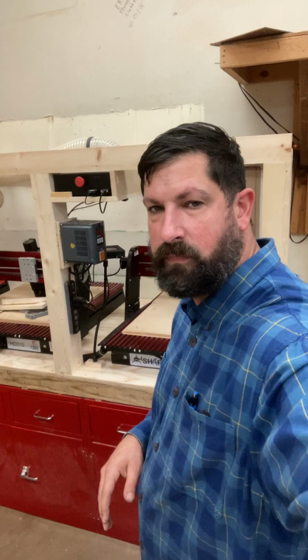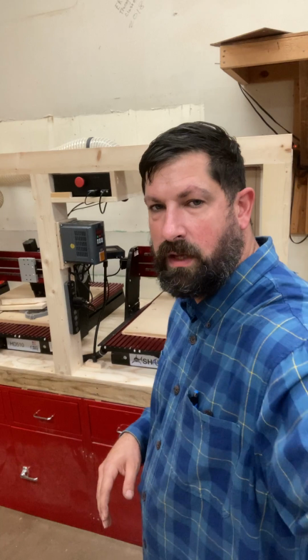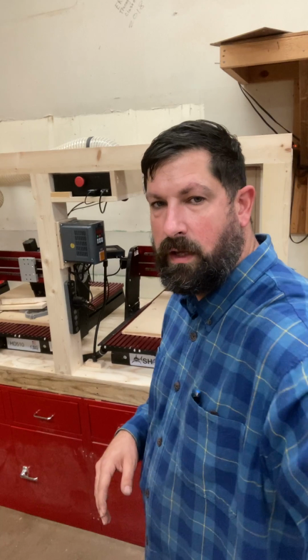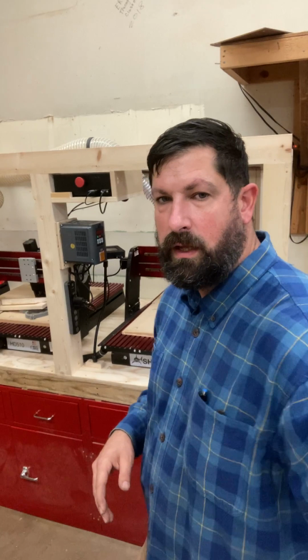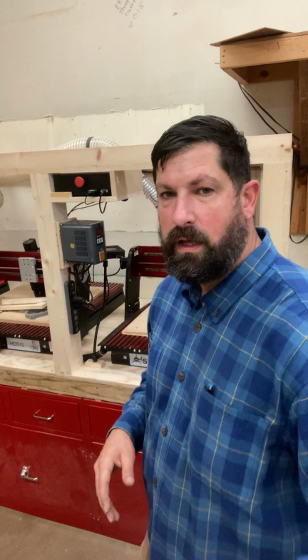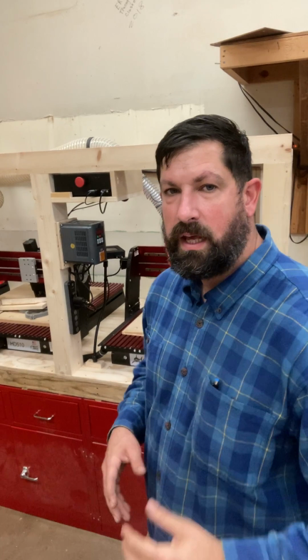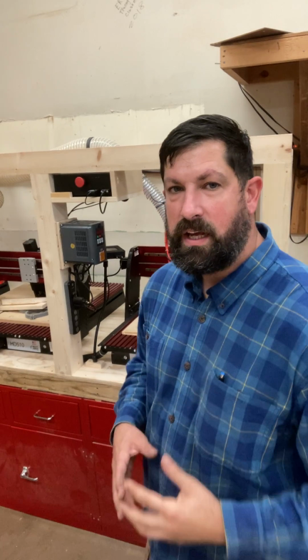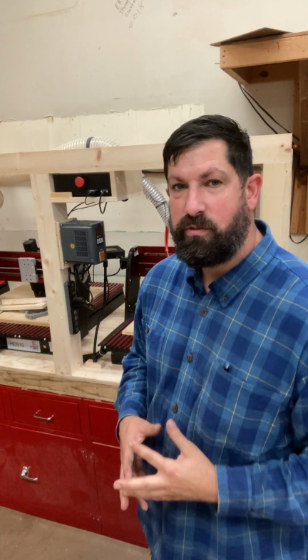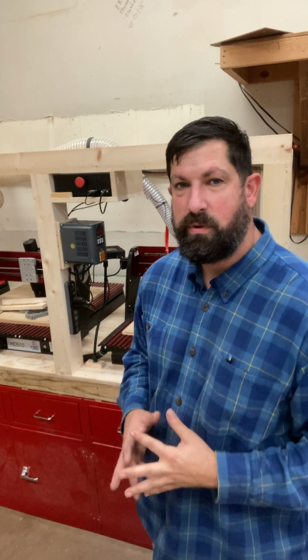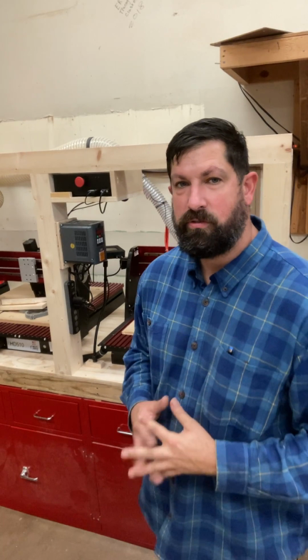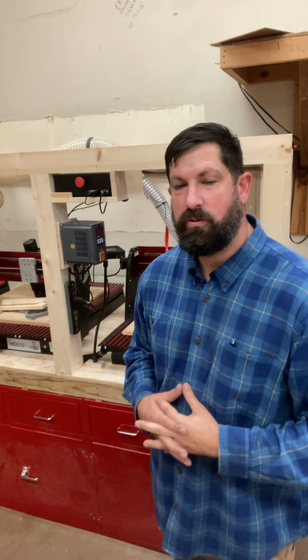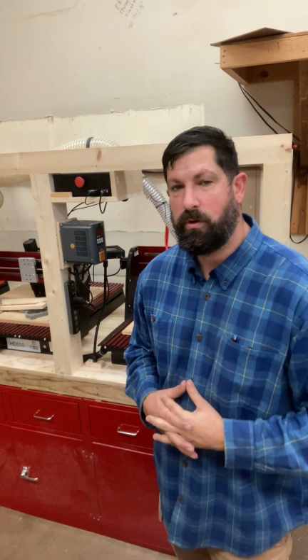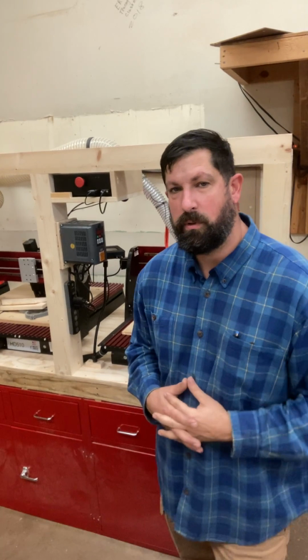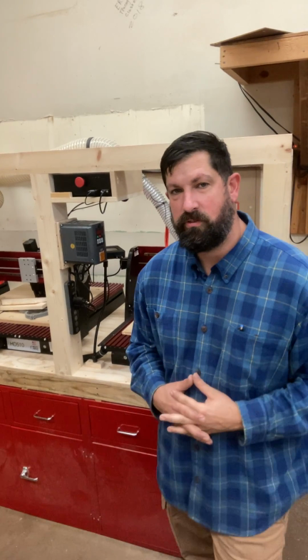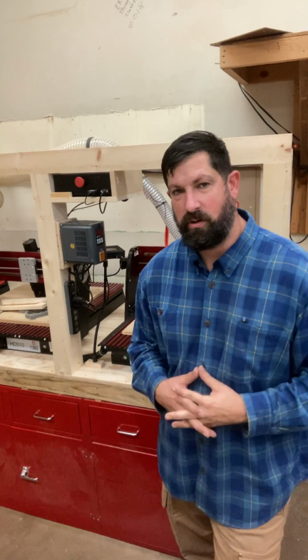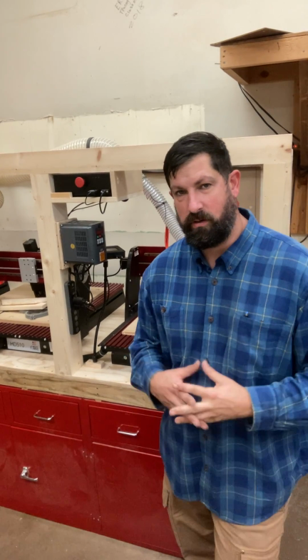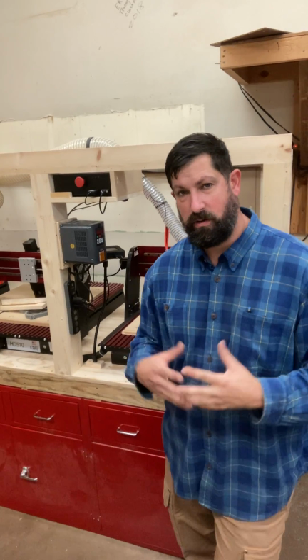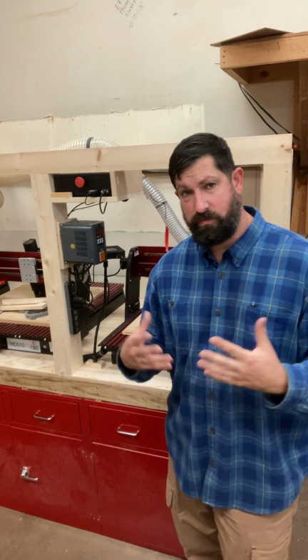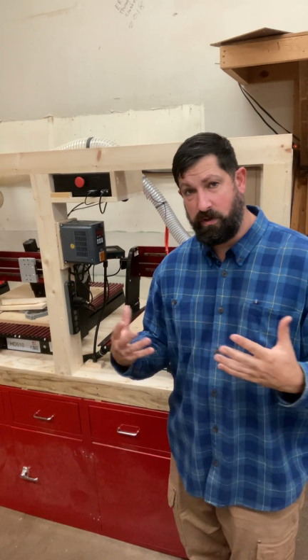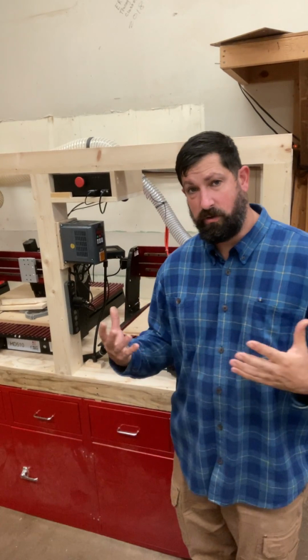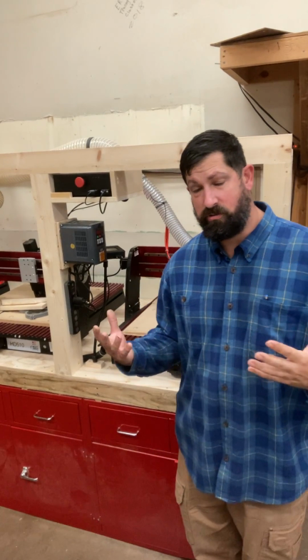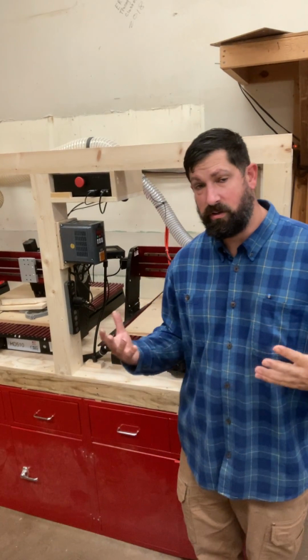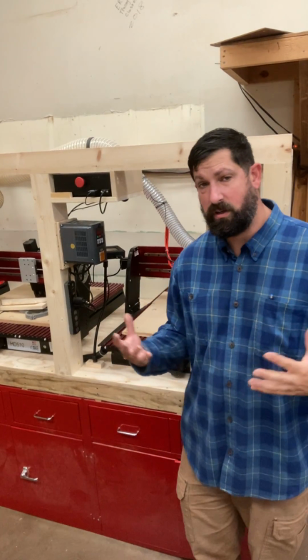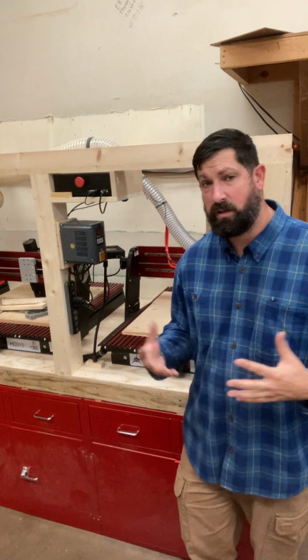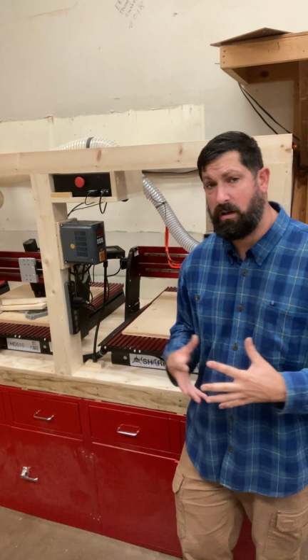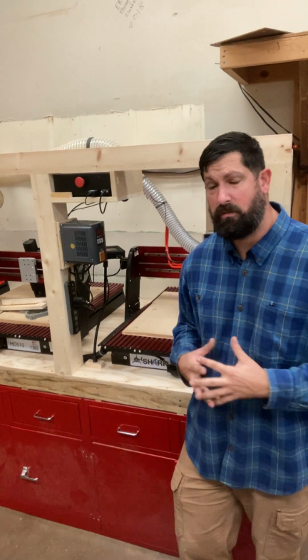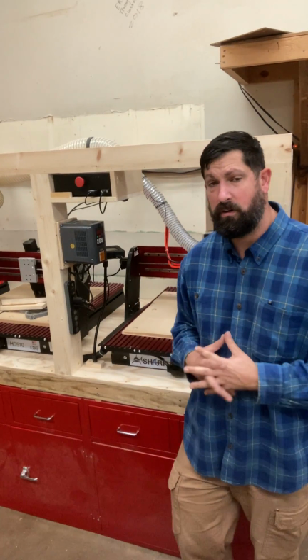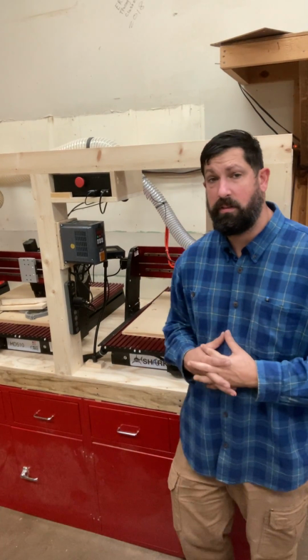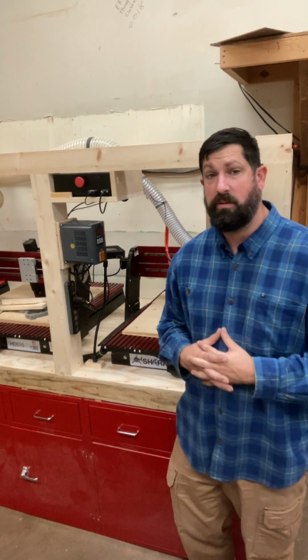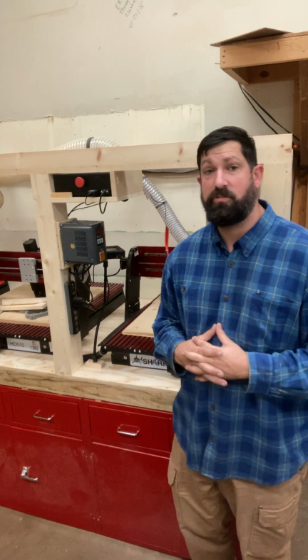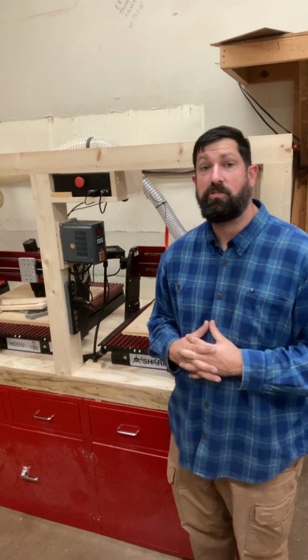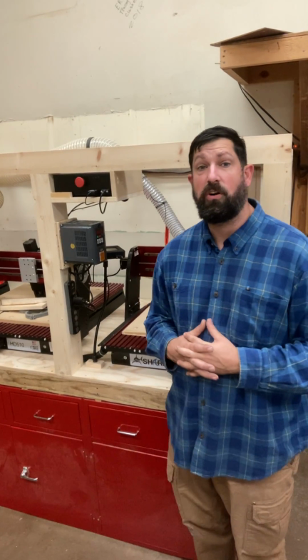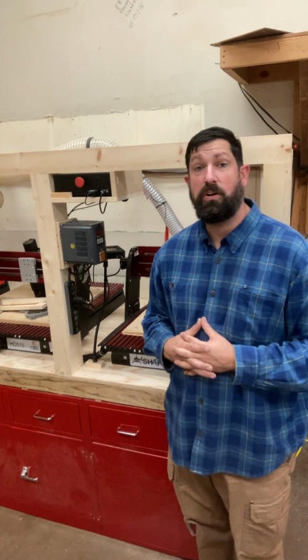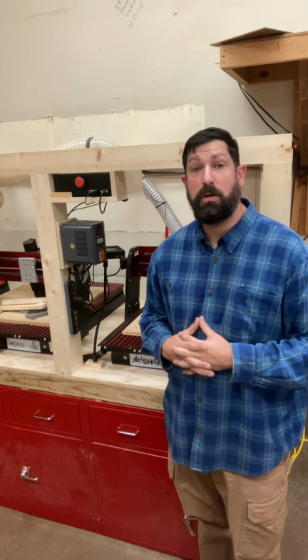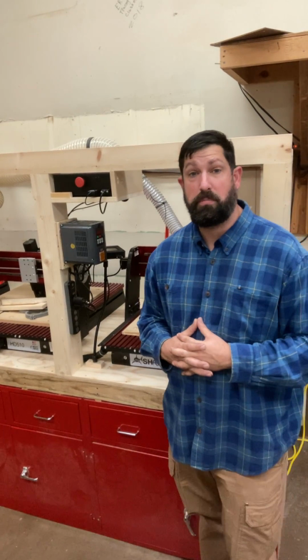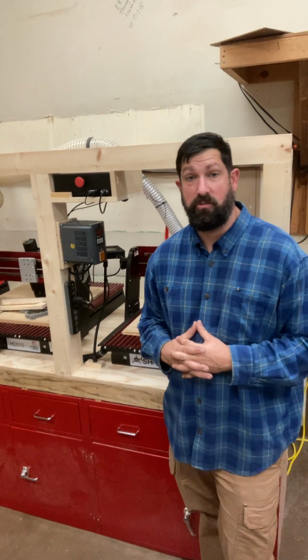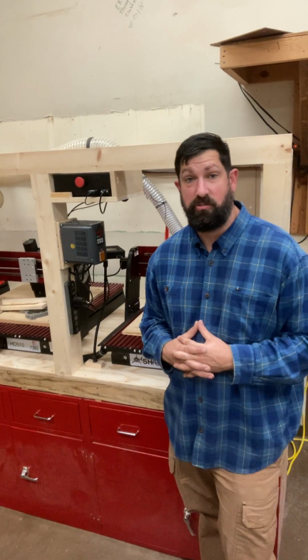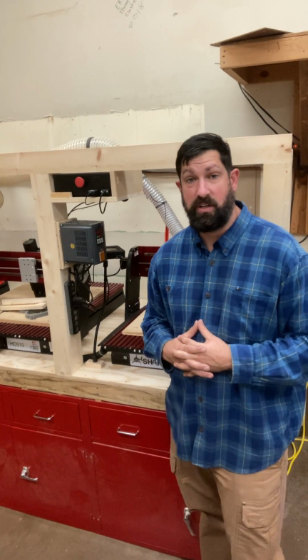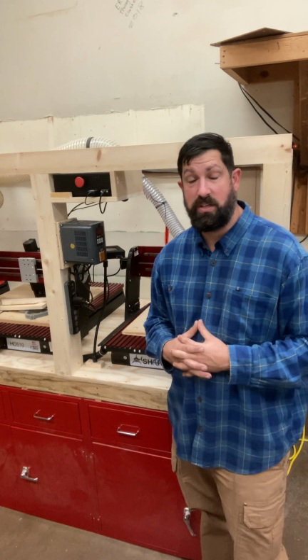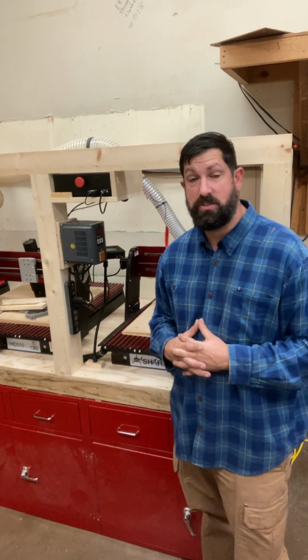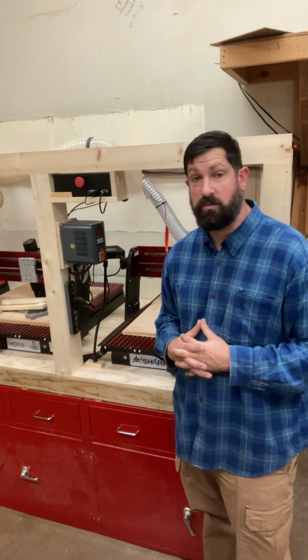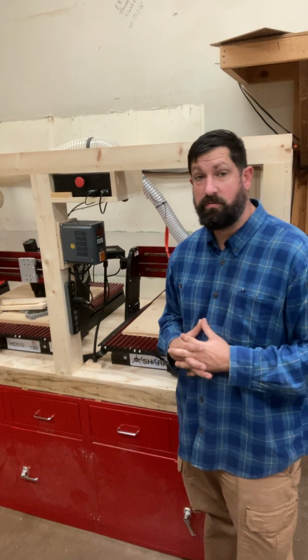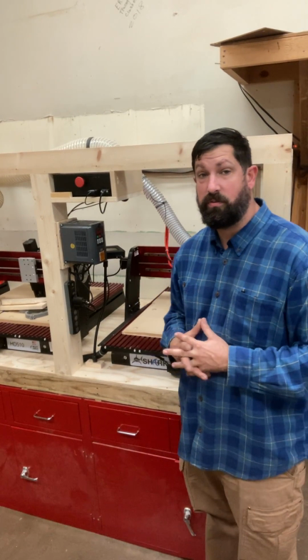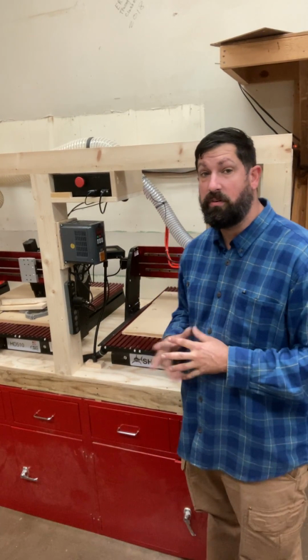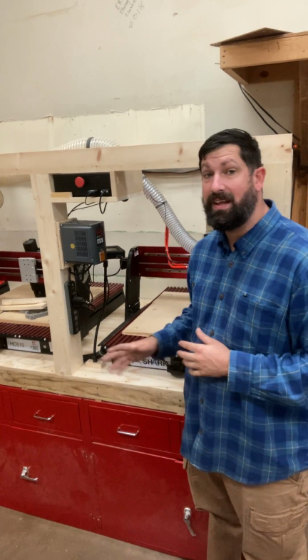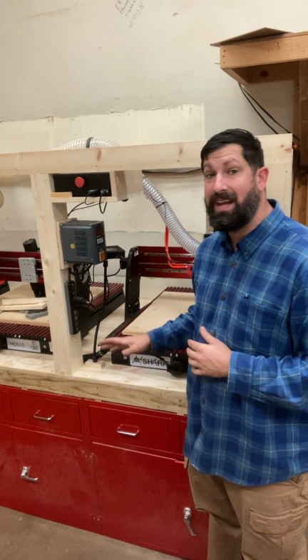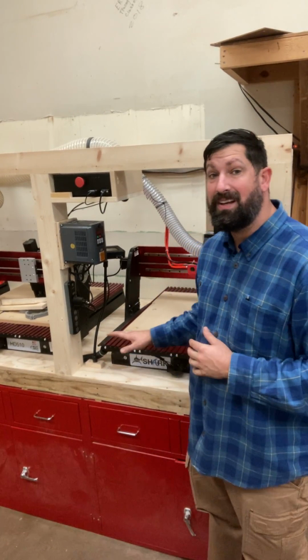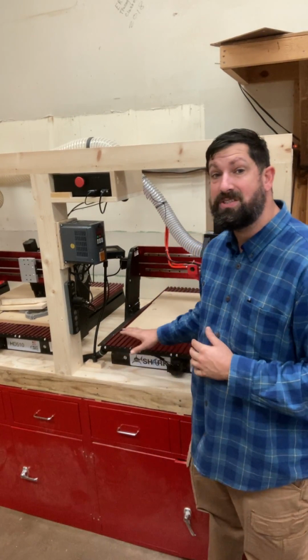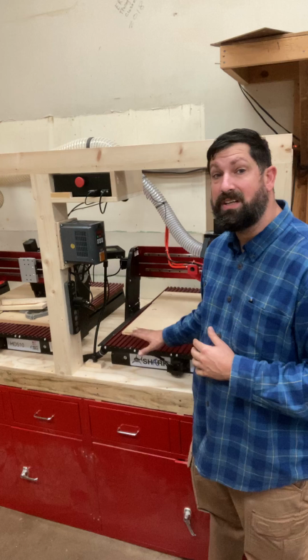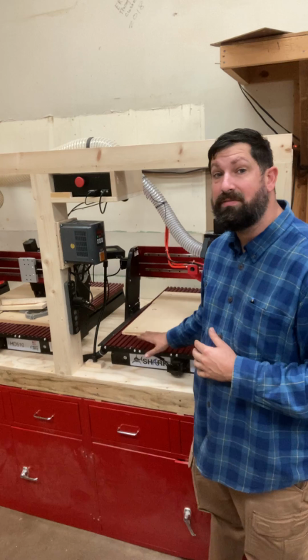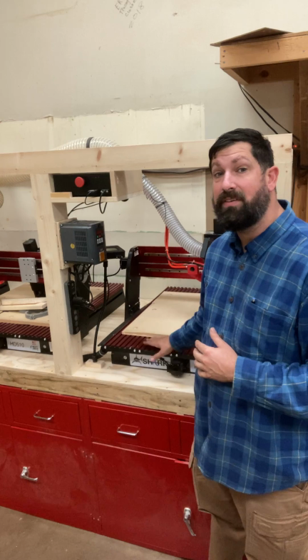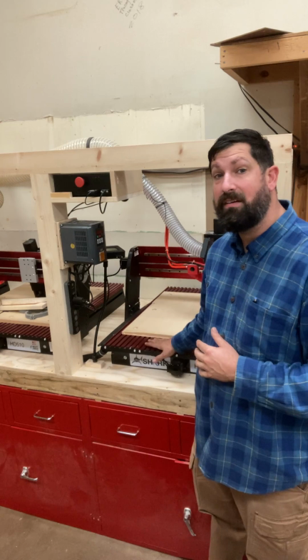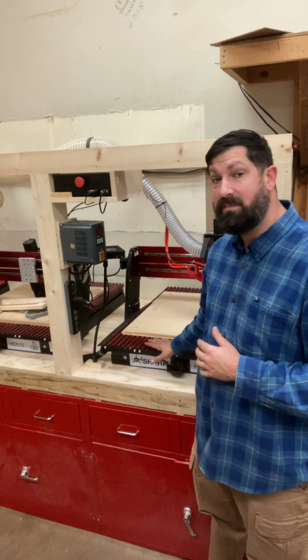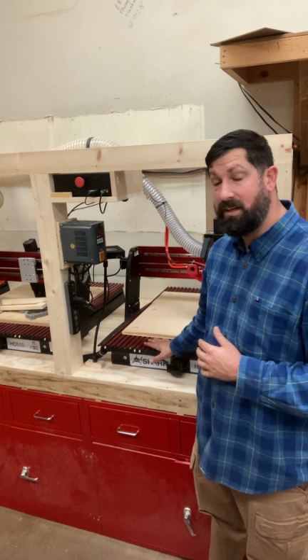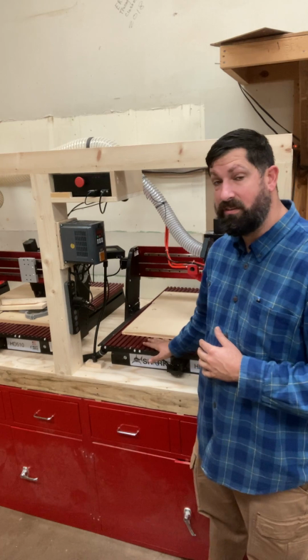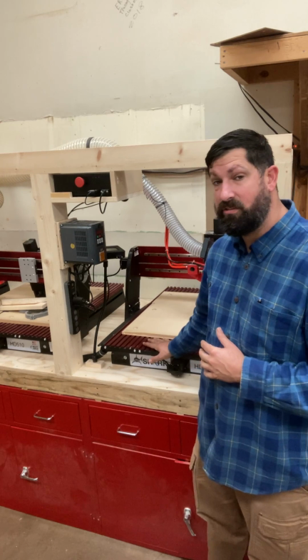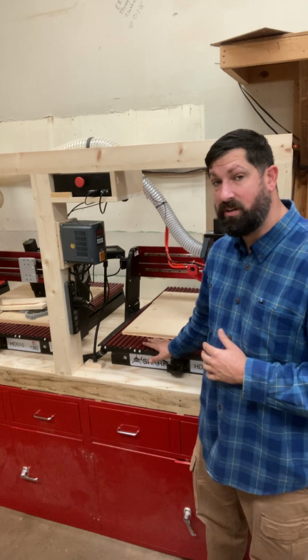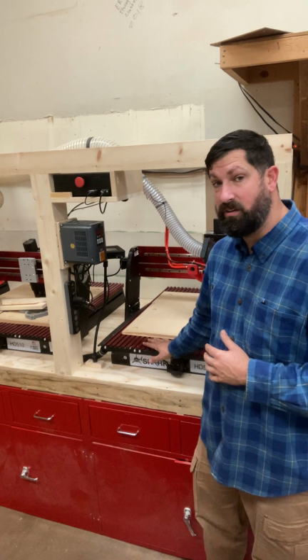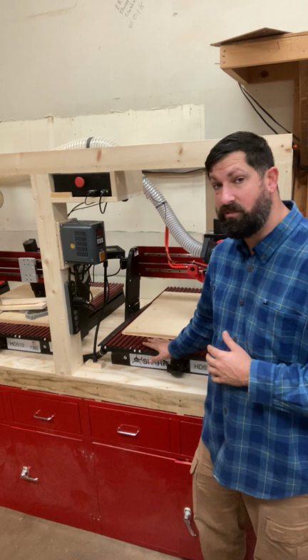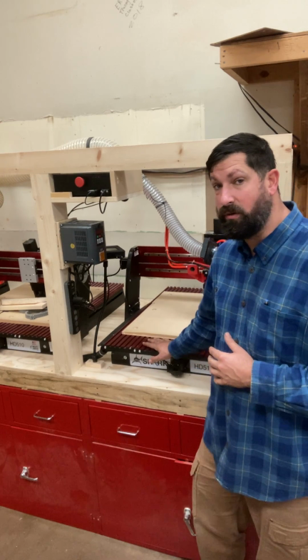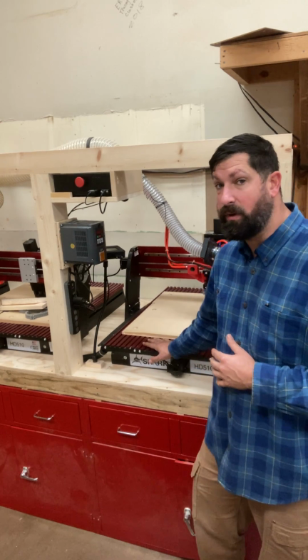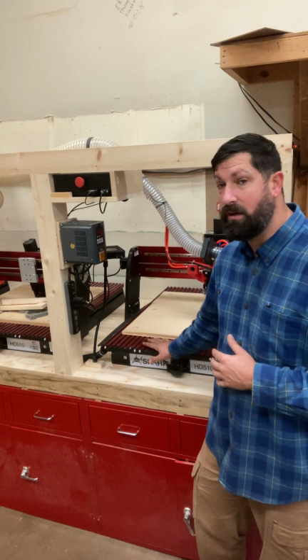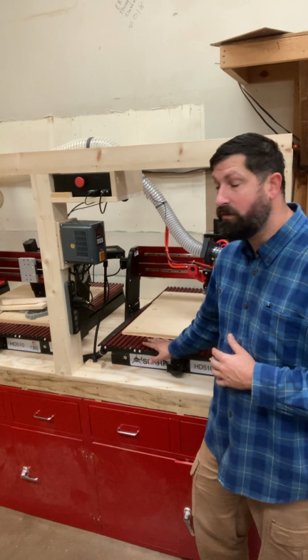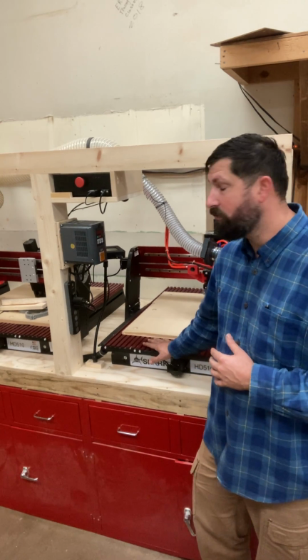Hey guys, Mr. Dobrens here. This video is going to cover the startup procedure for the HD510CNC routers.